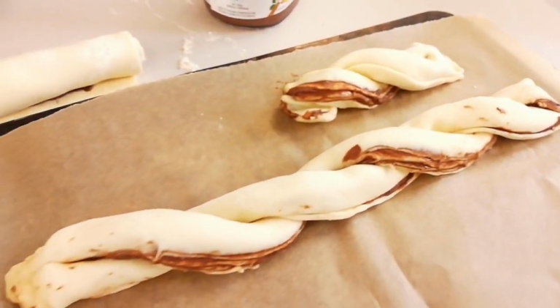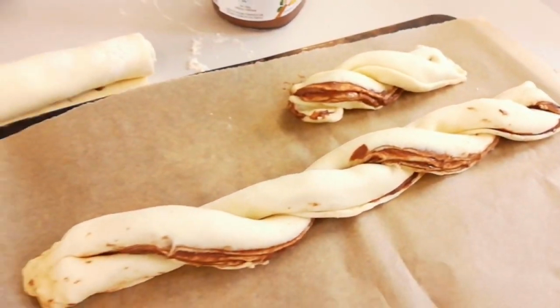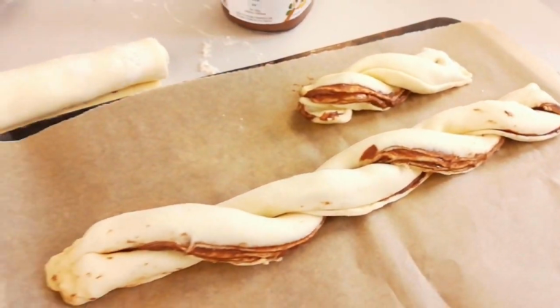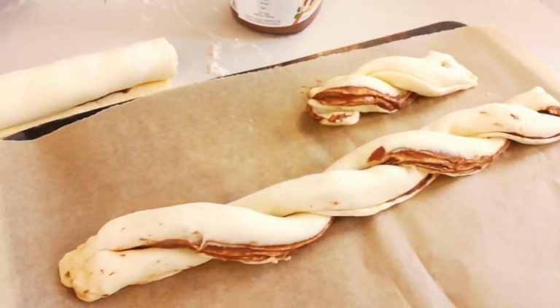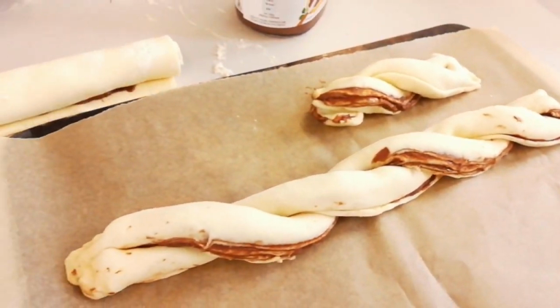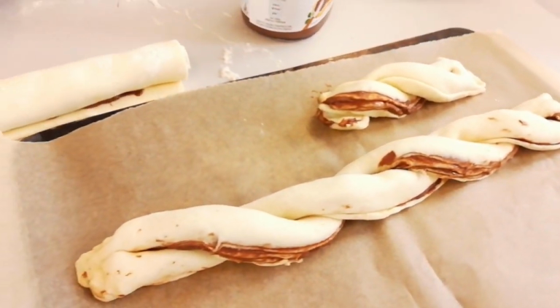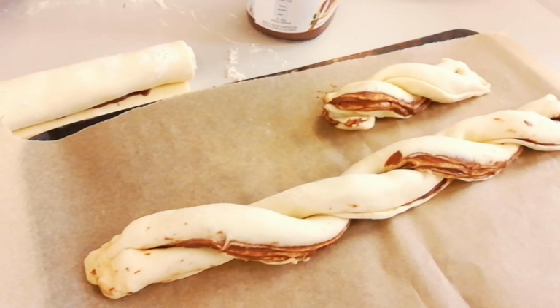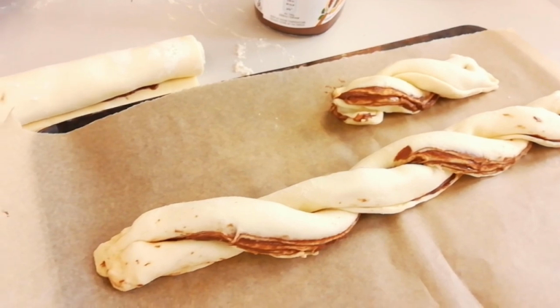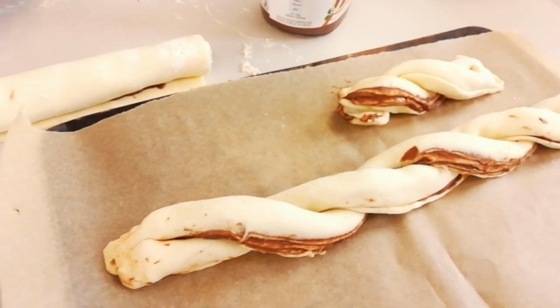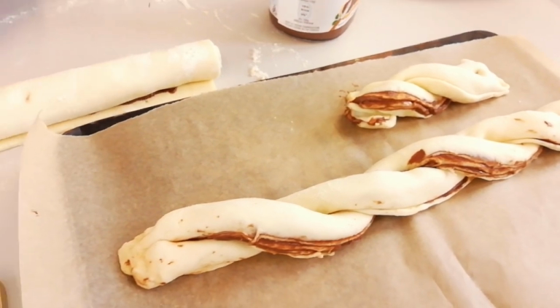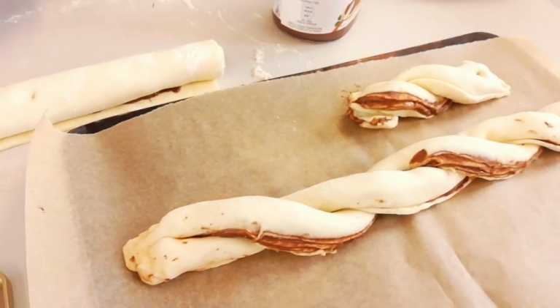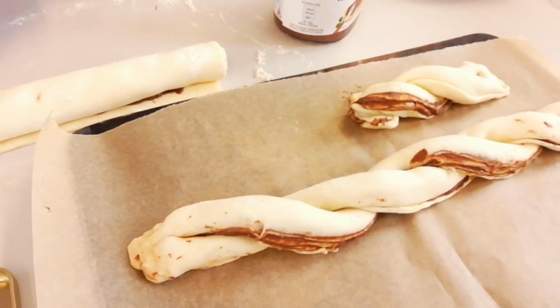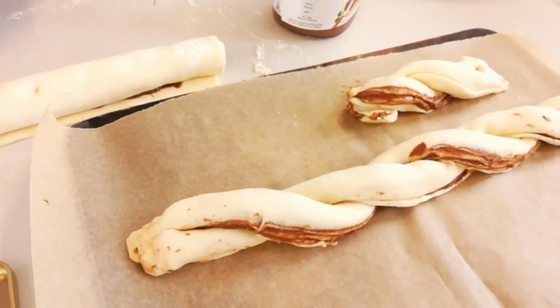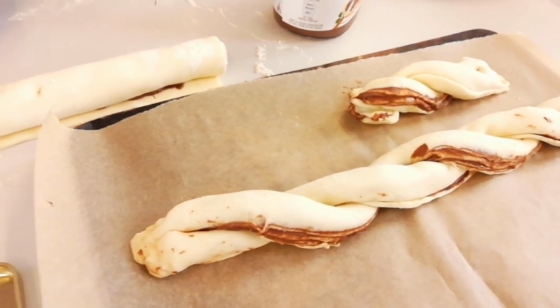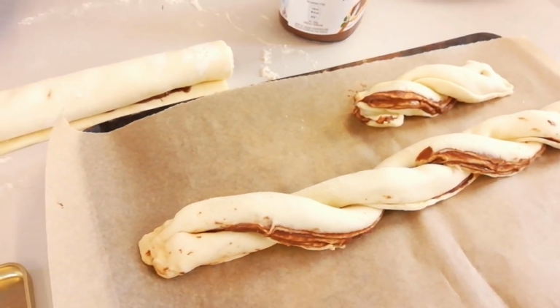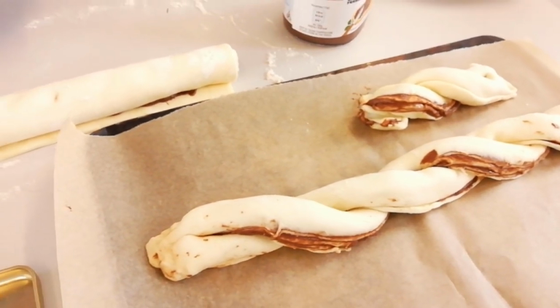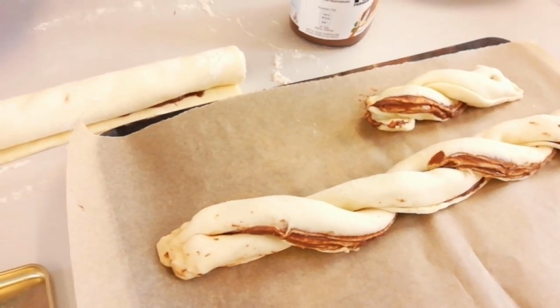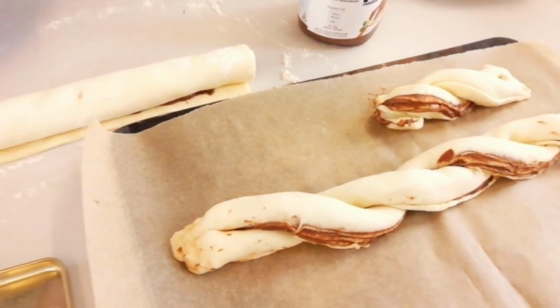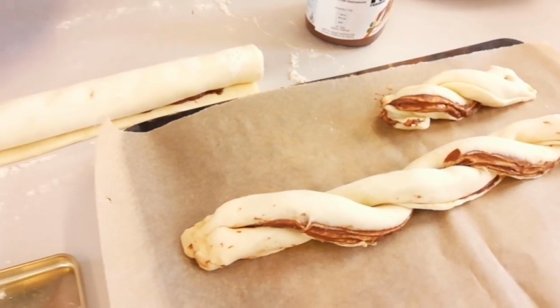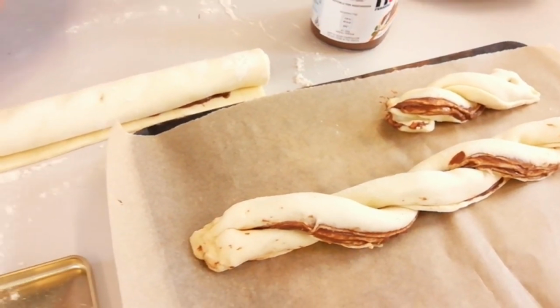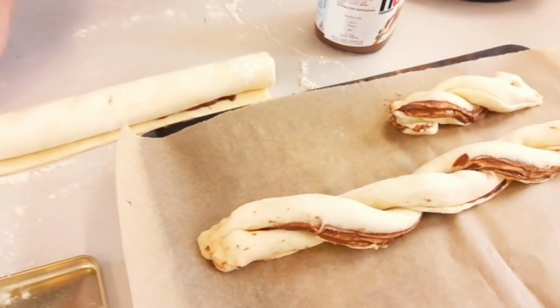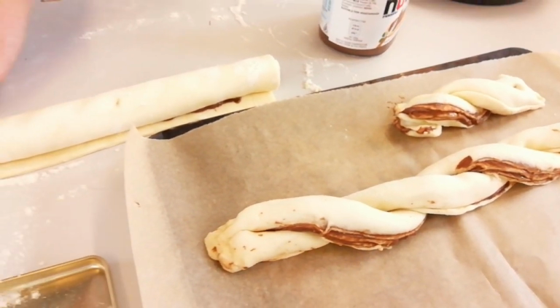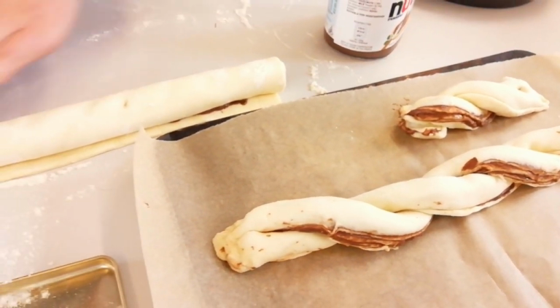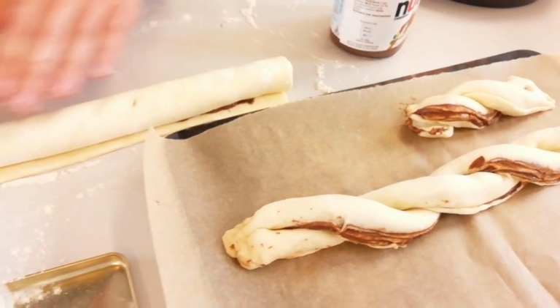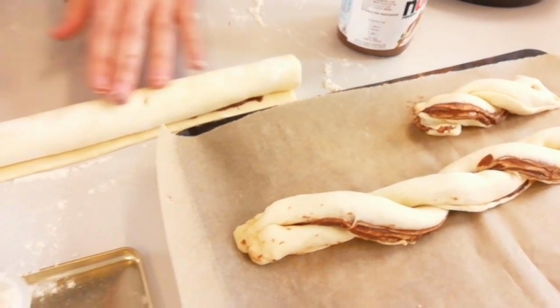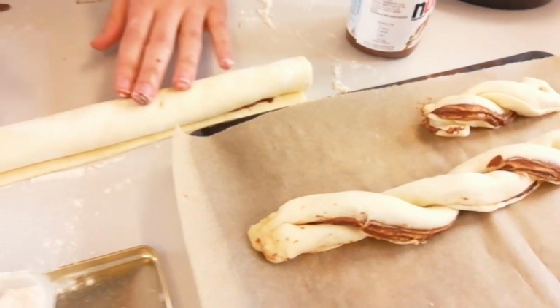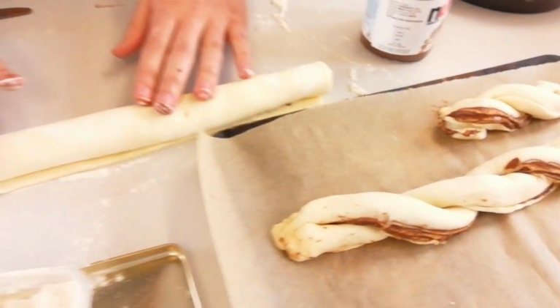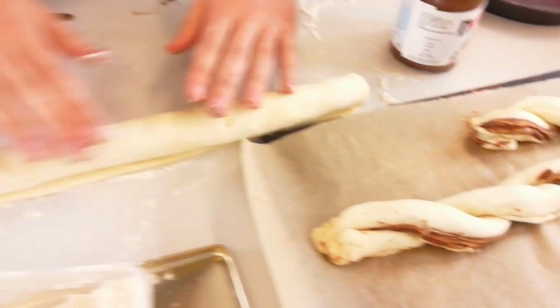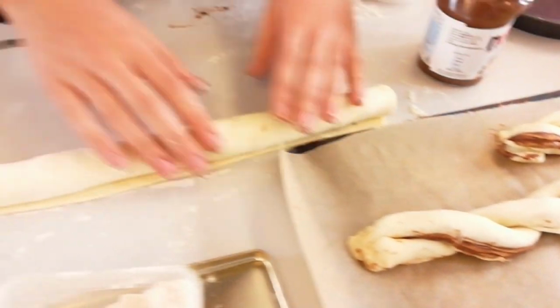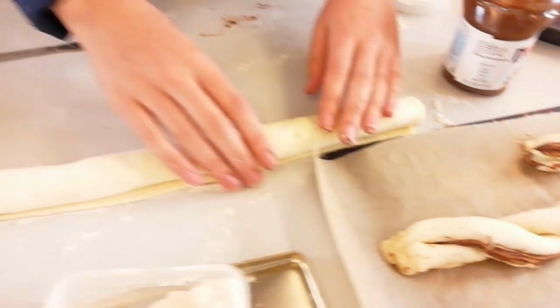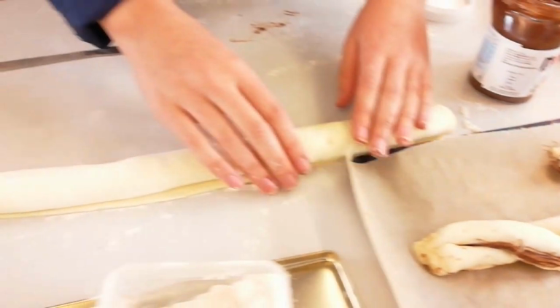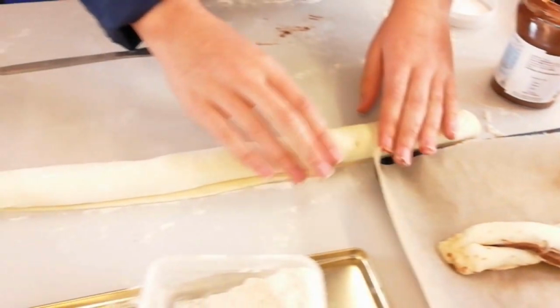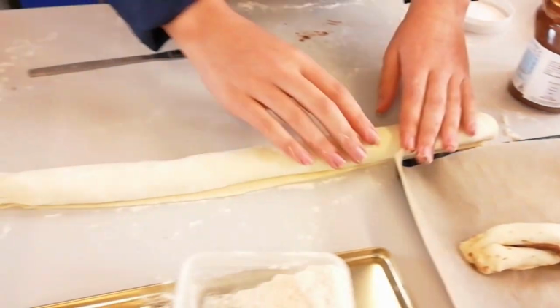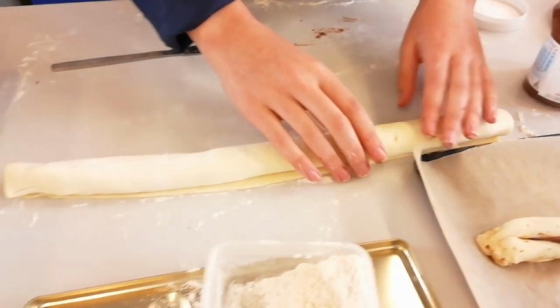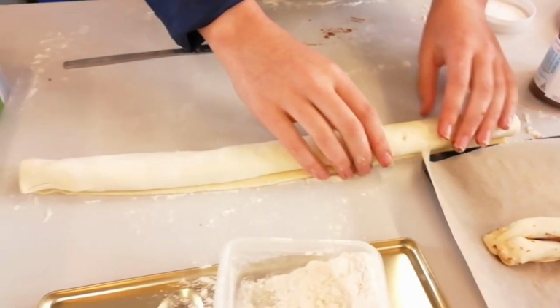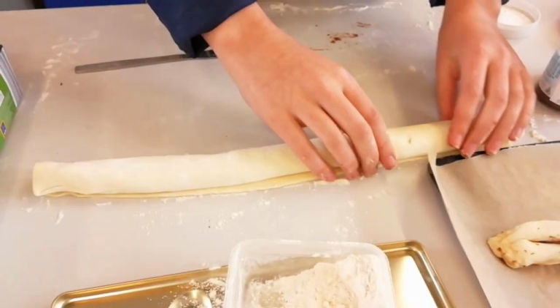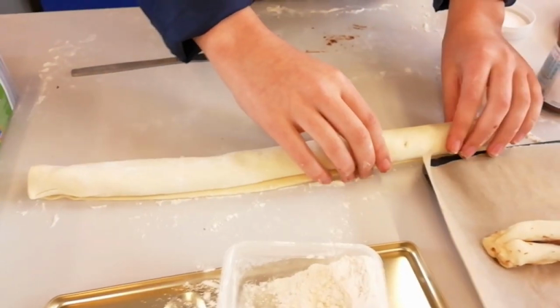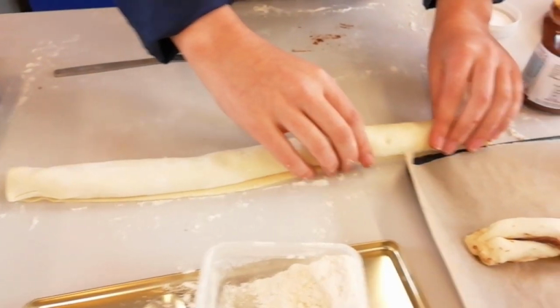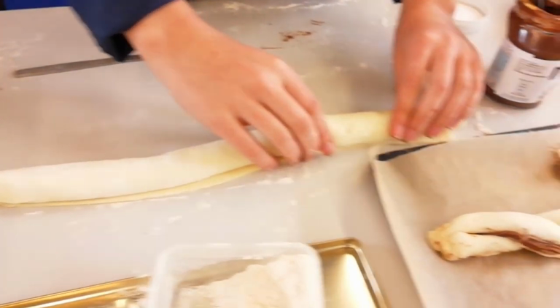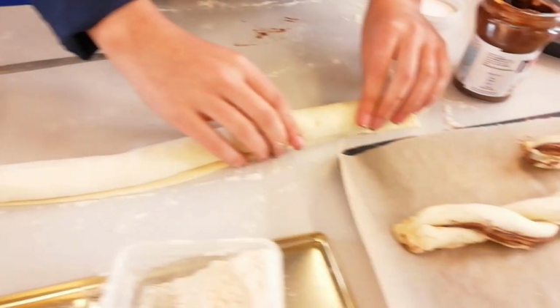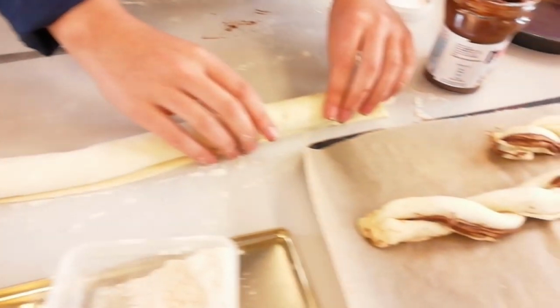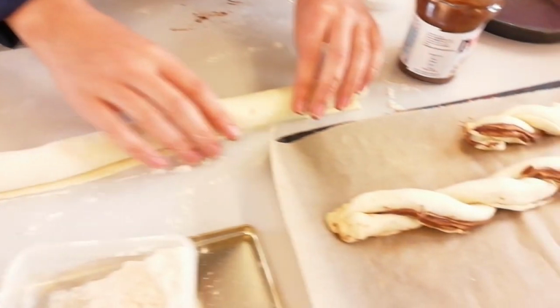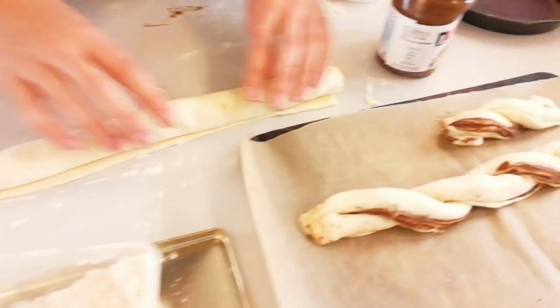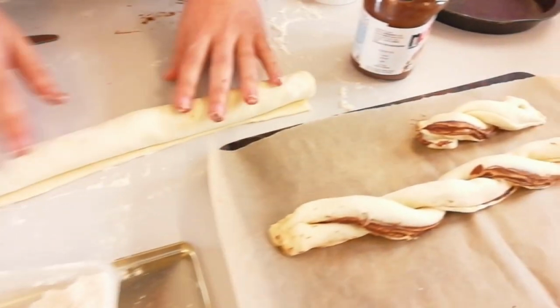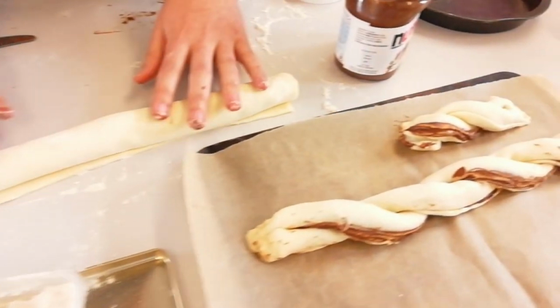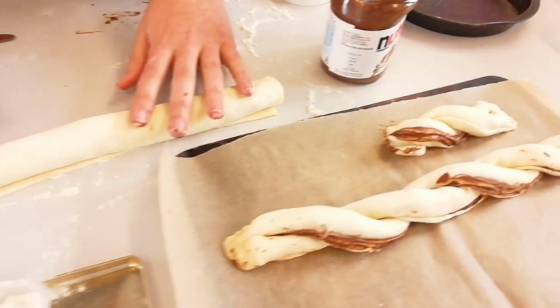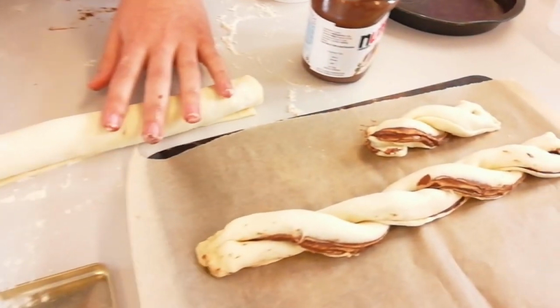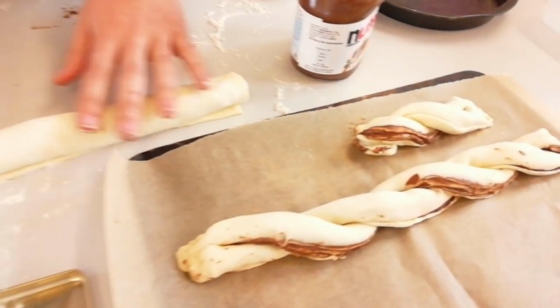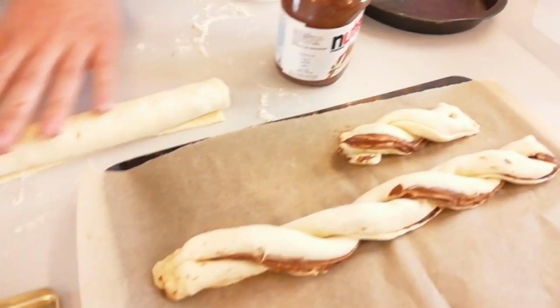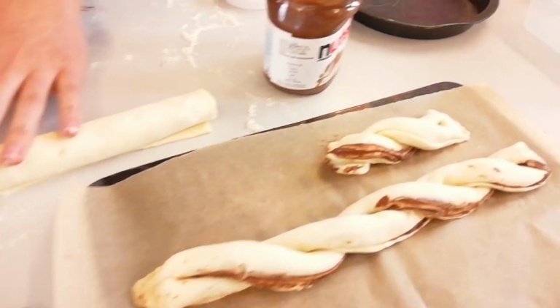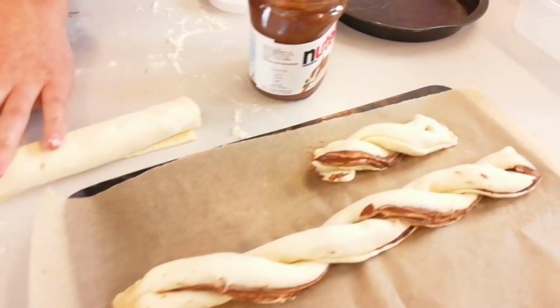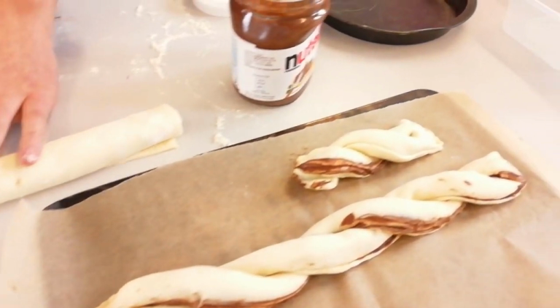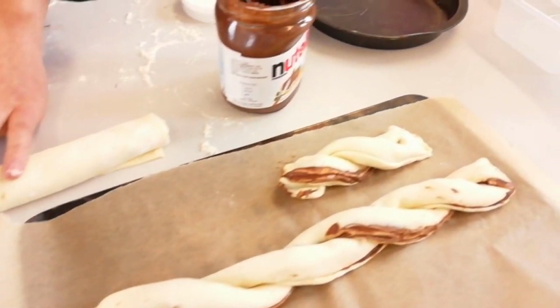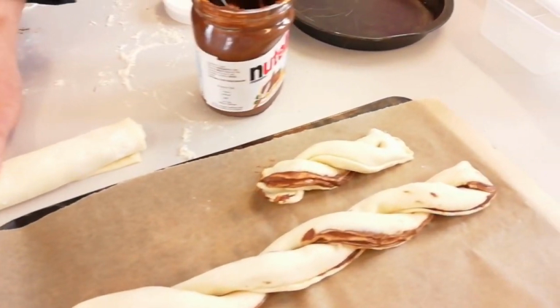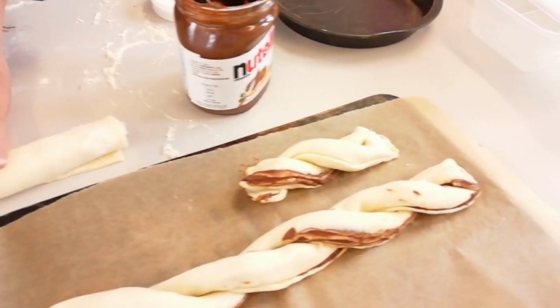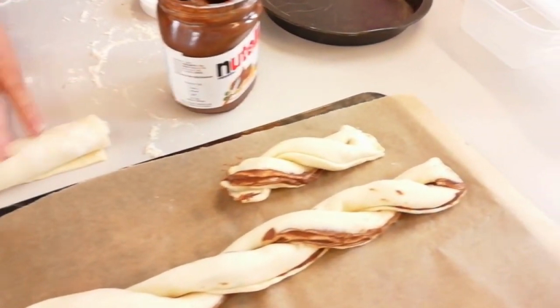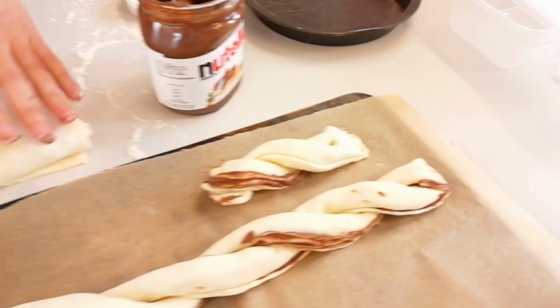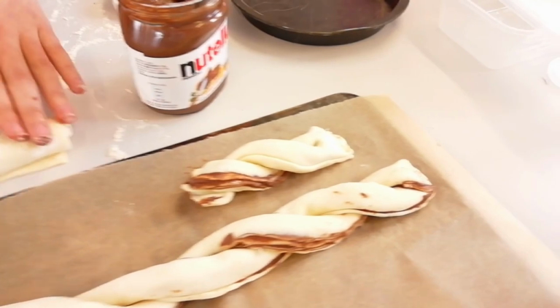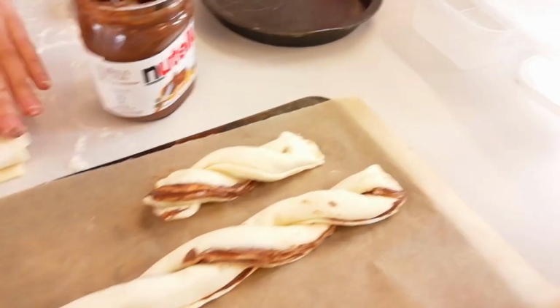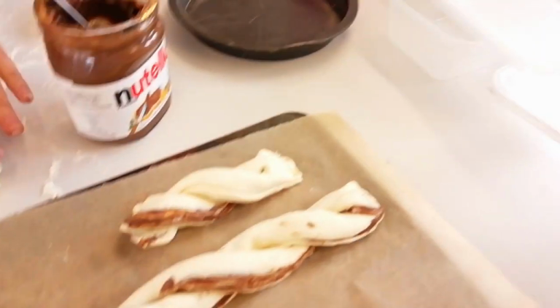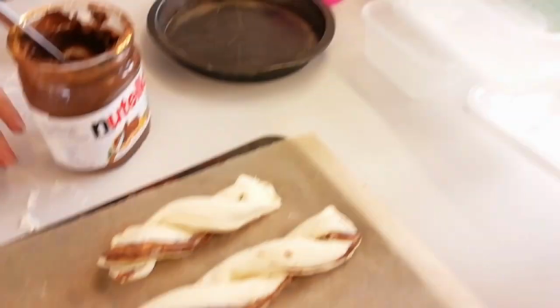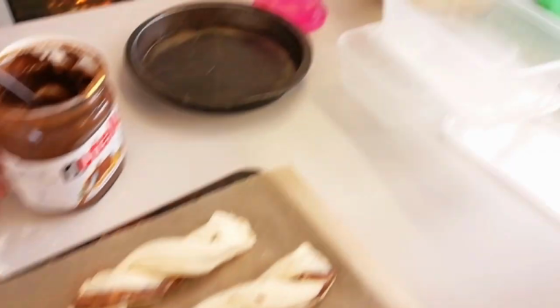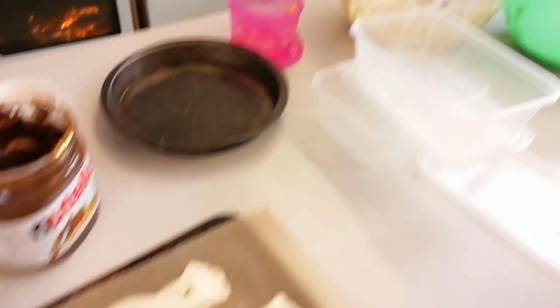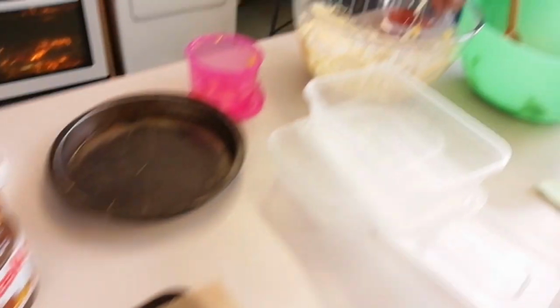Nutella chocolate twist. Yeah. Chocolate had to feature in some way in that final dish.